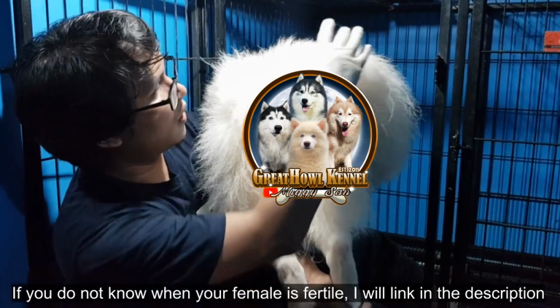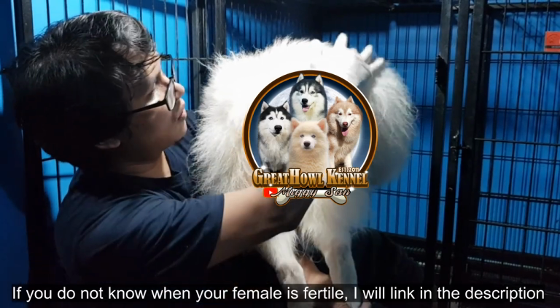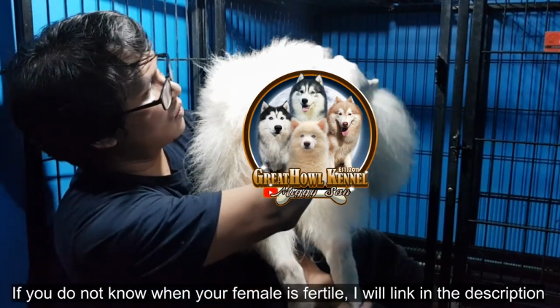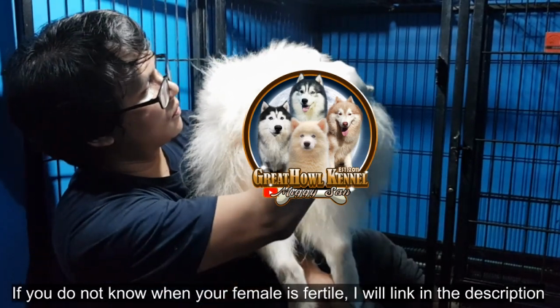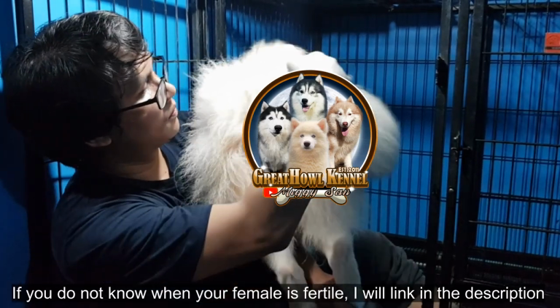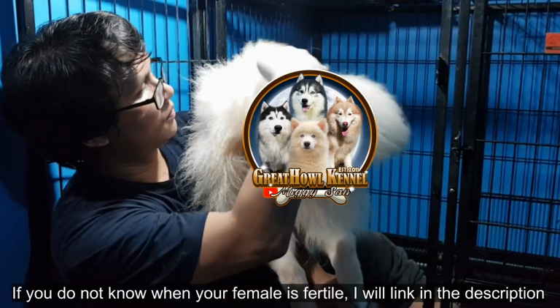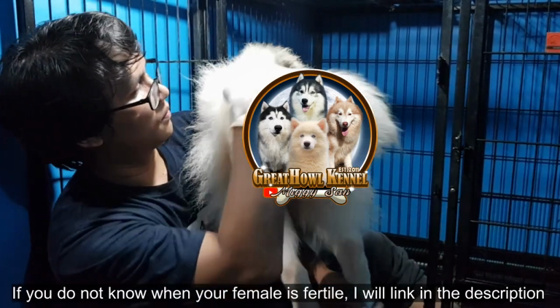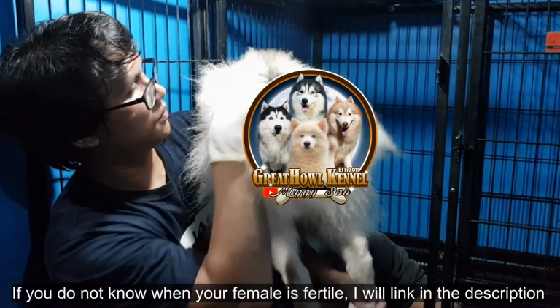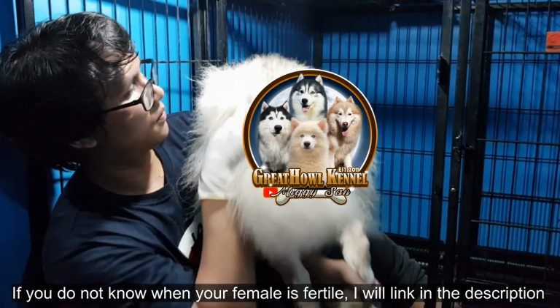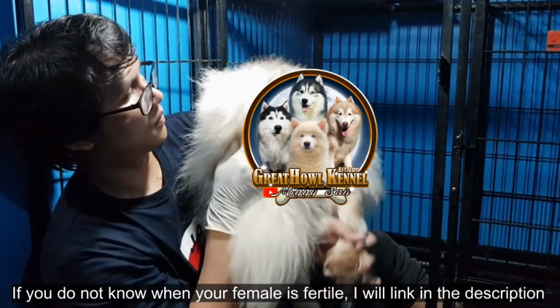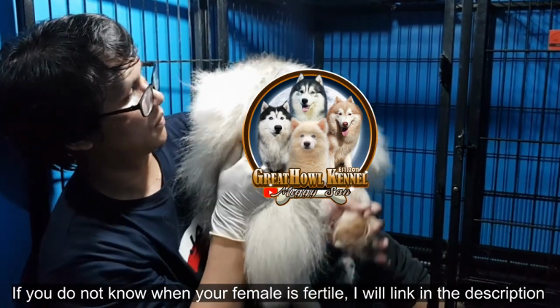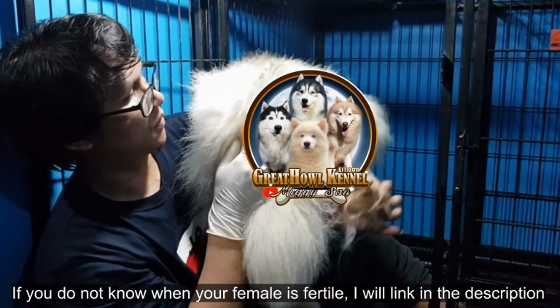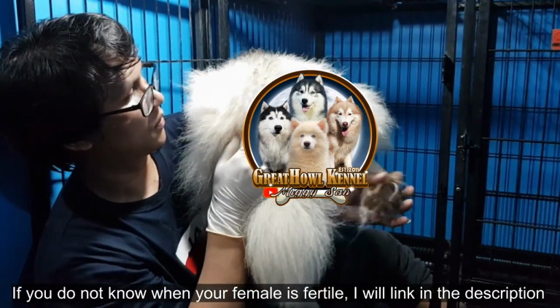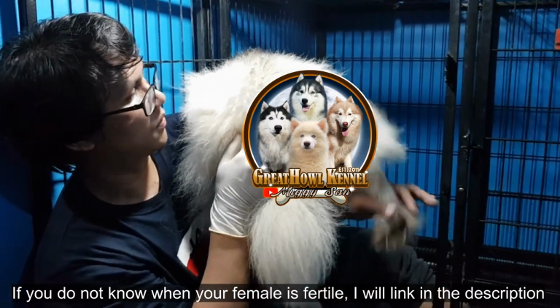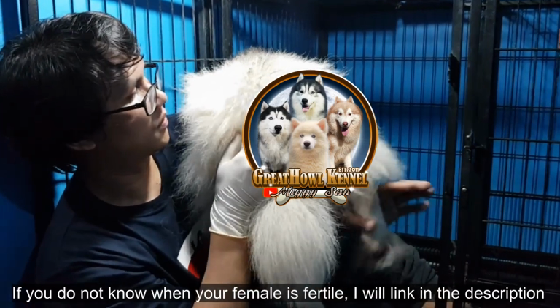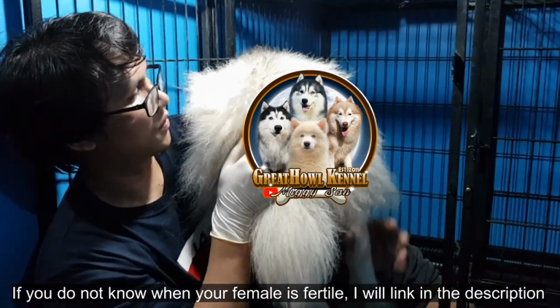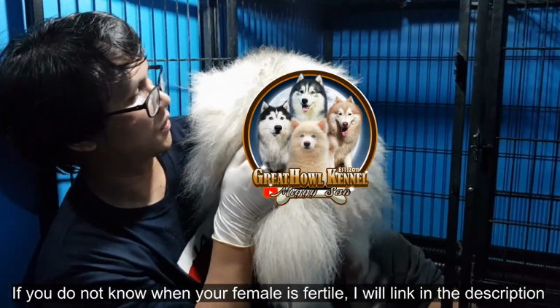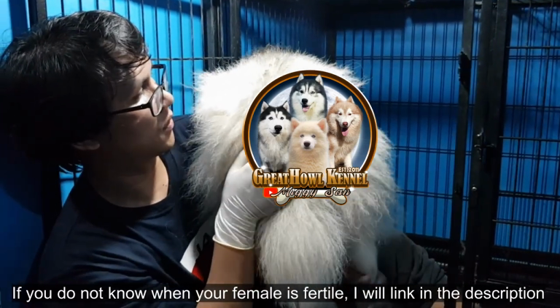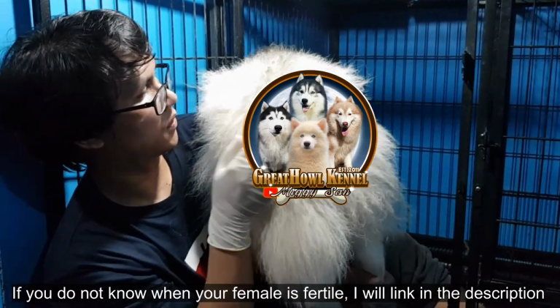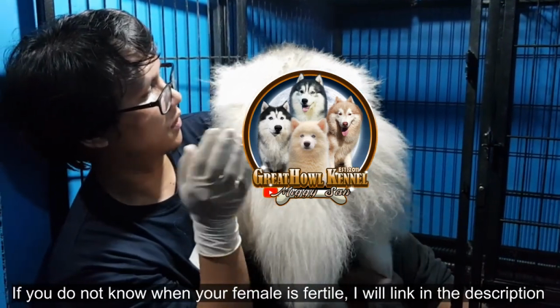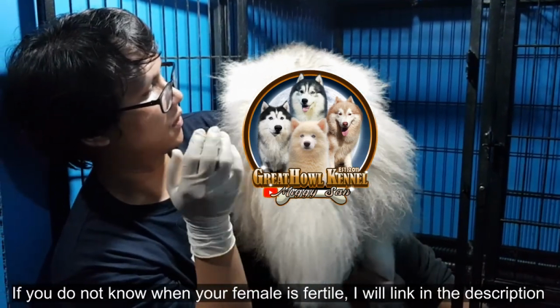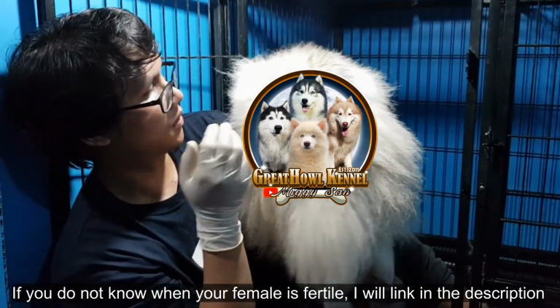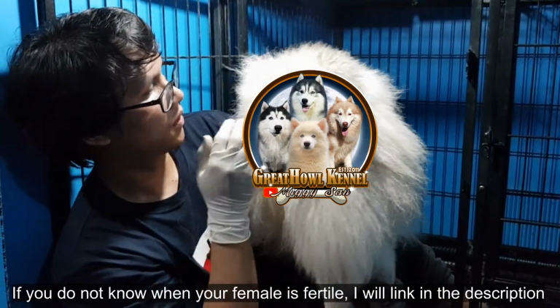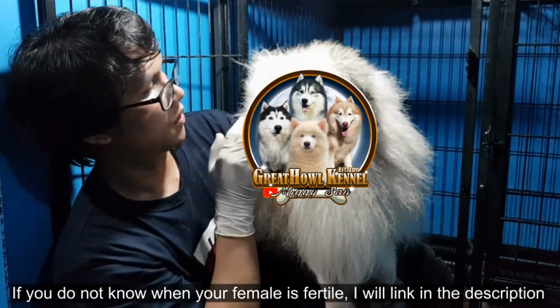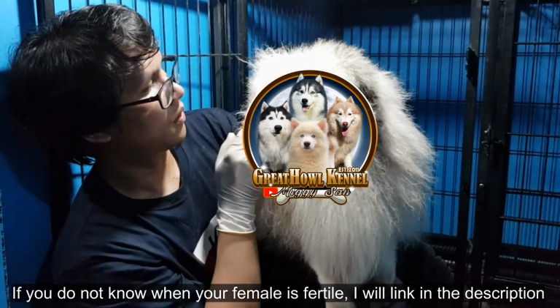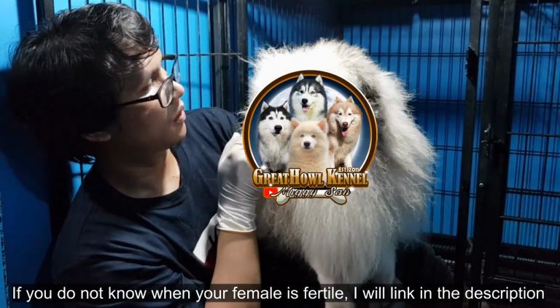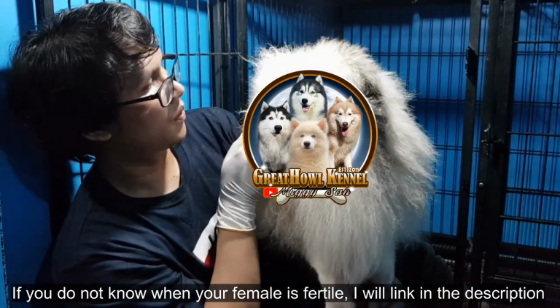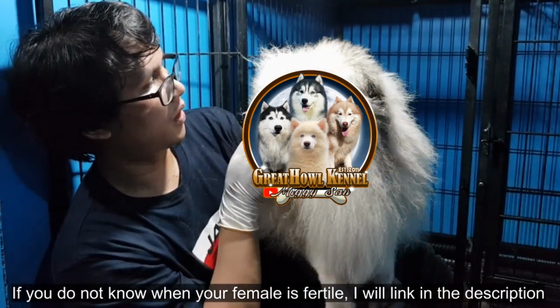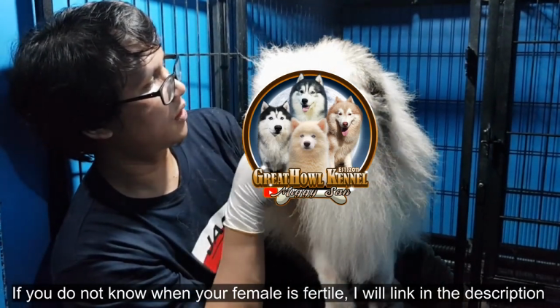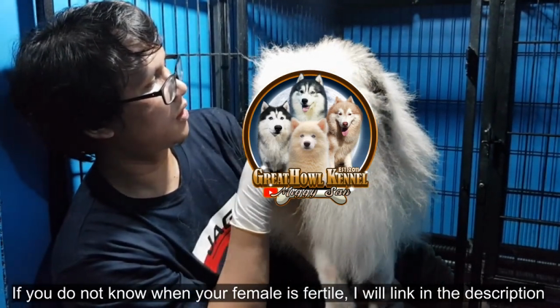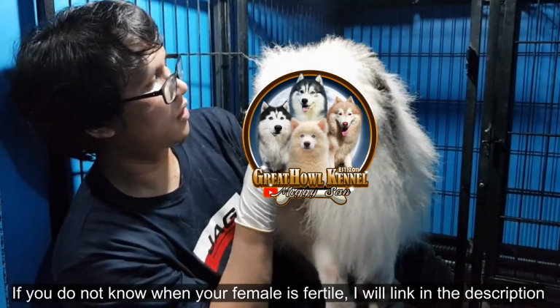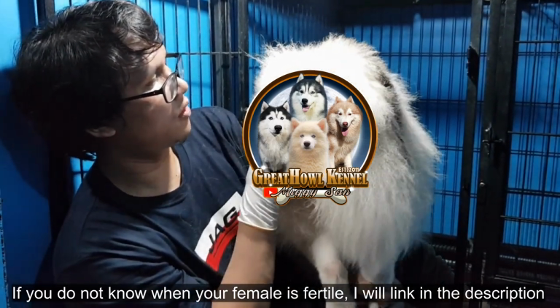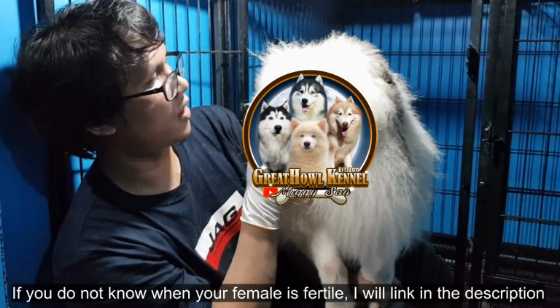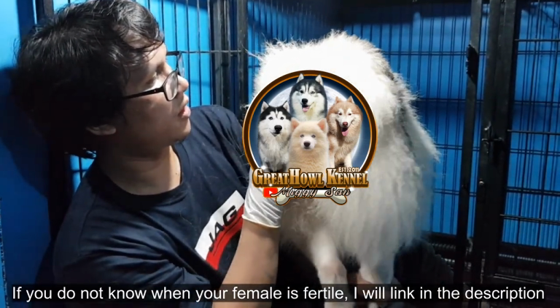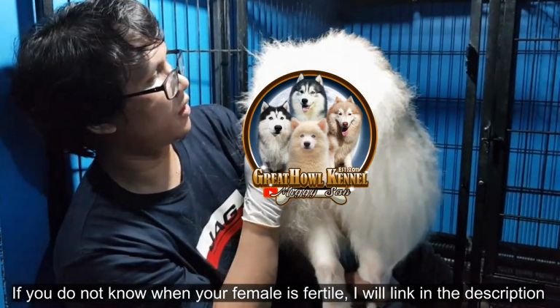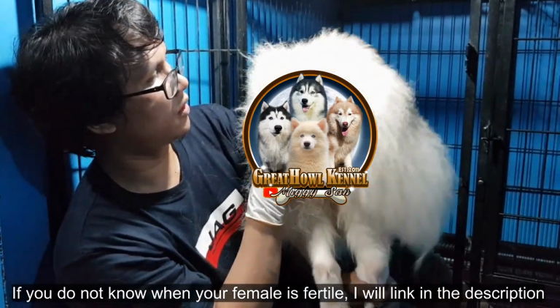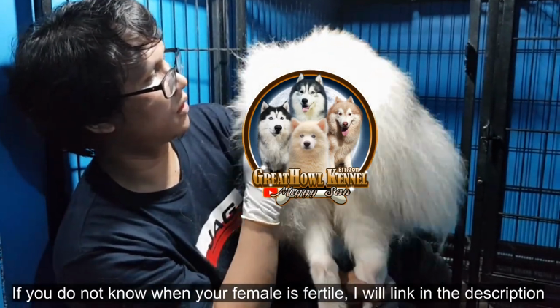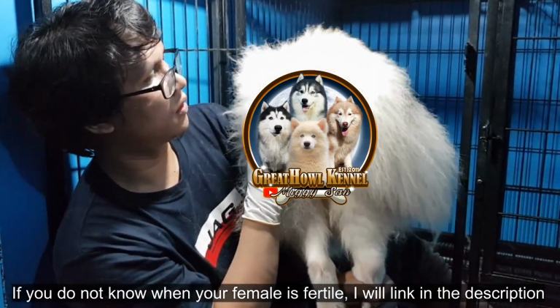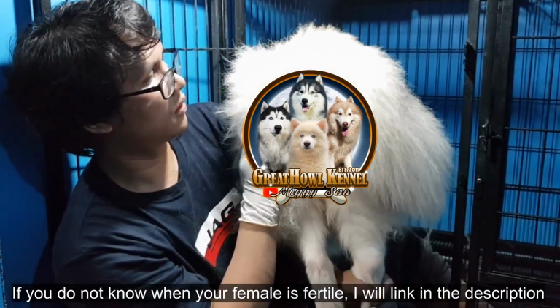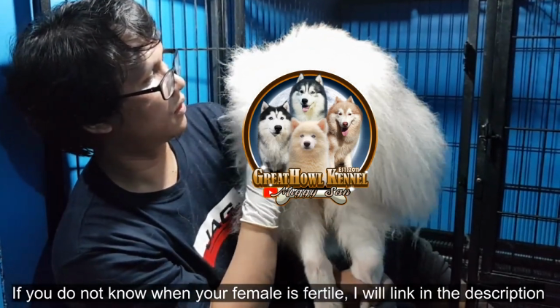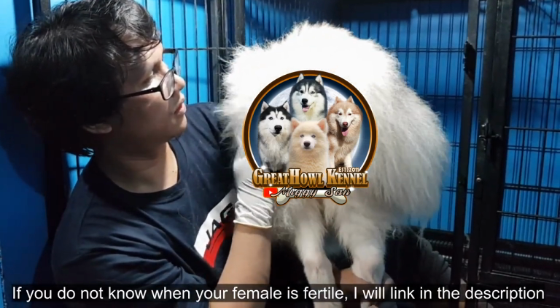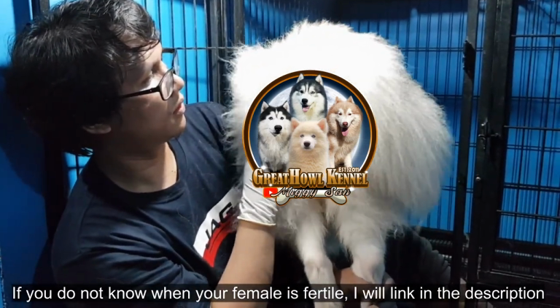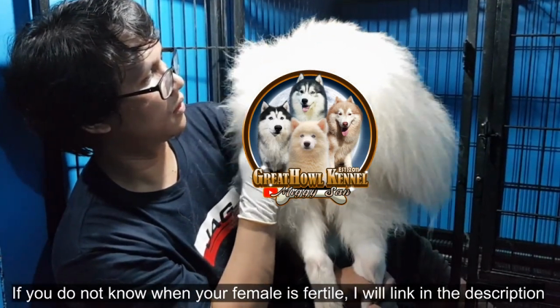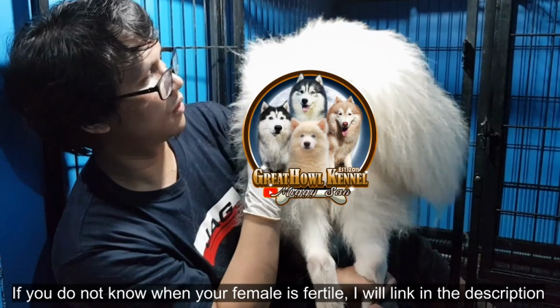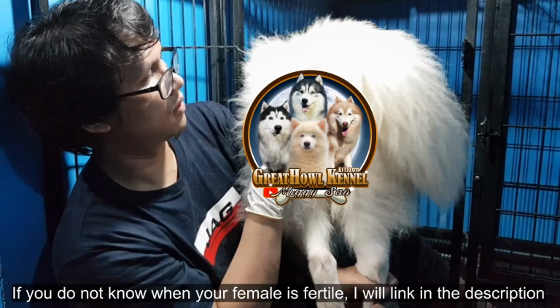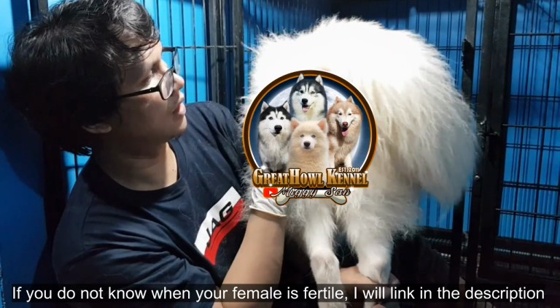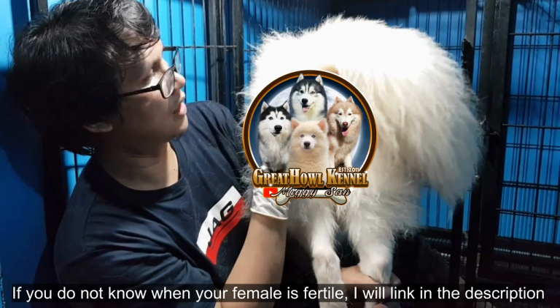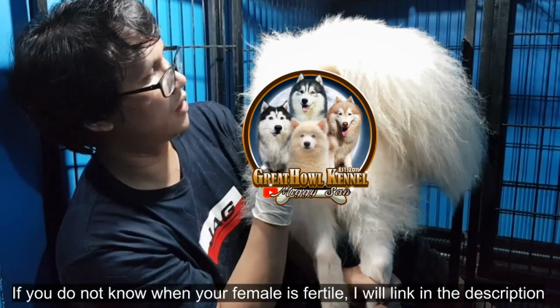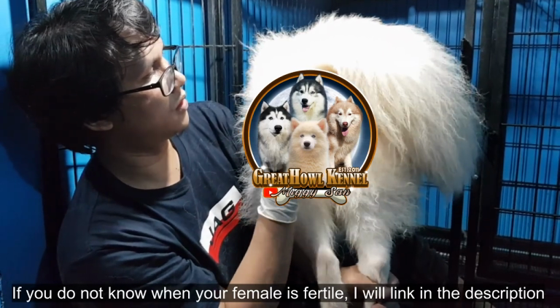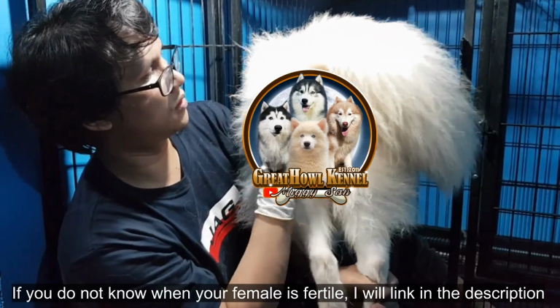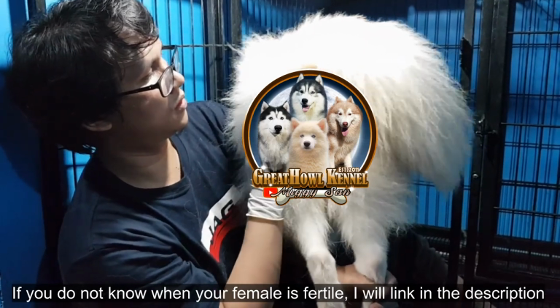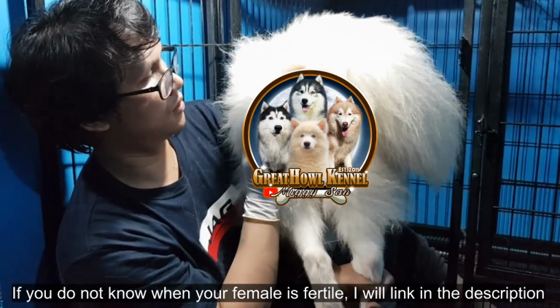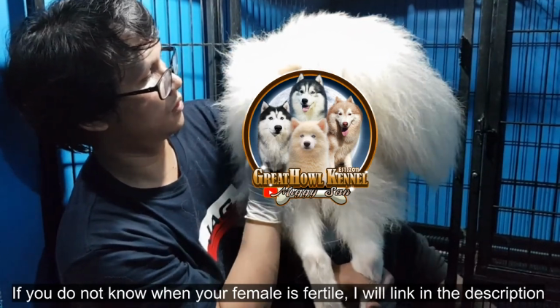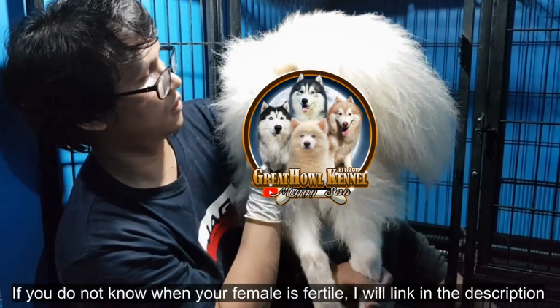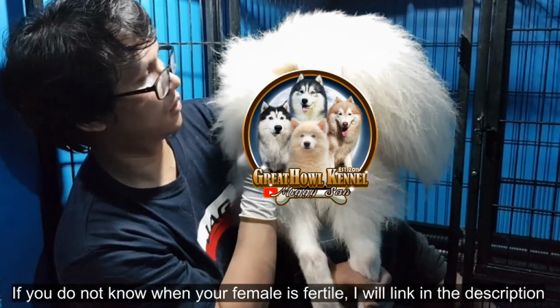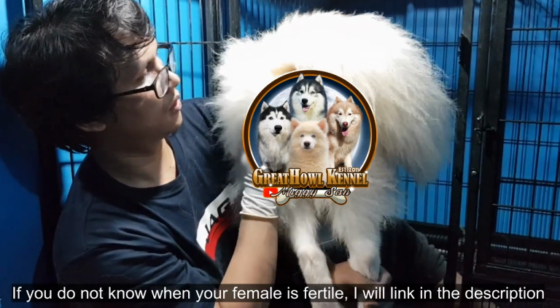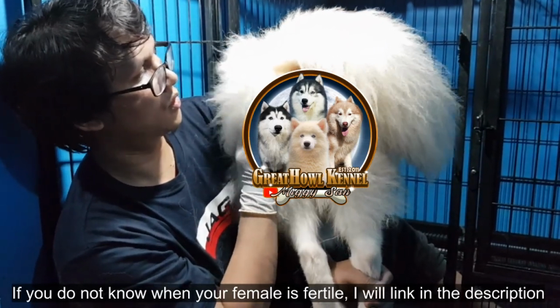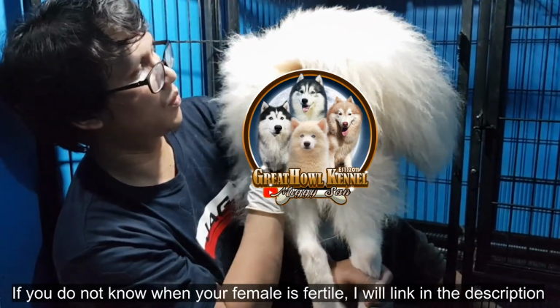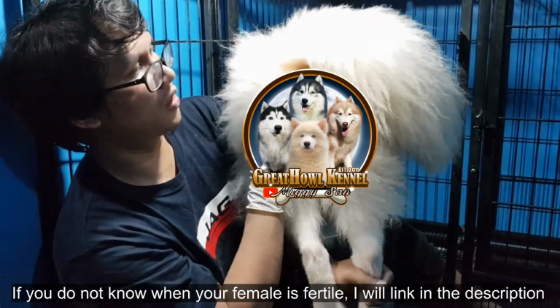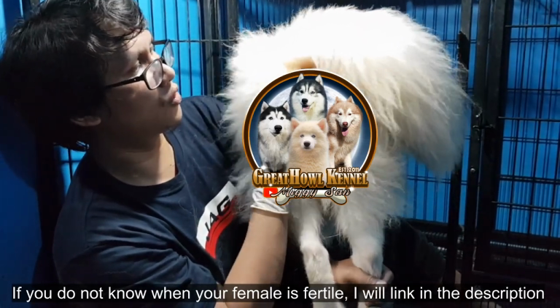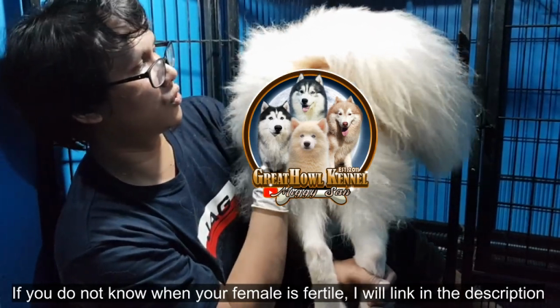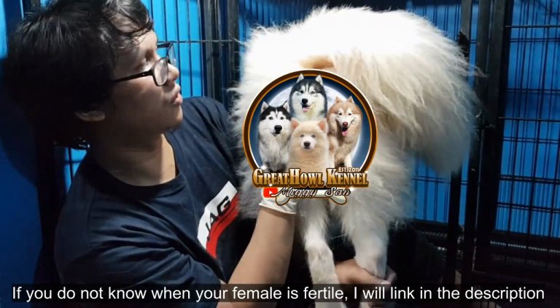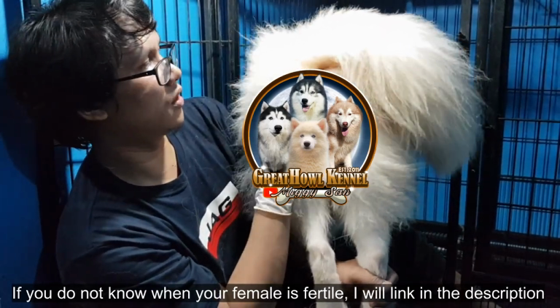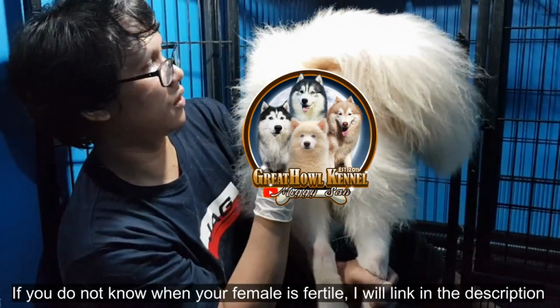Pag kinibitan nyo ang AI, lilihis. Sabihin natin gusto nyo yan.